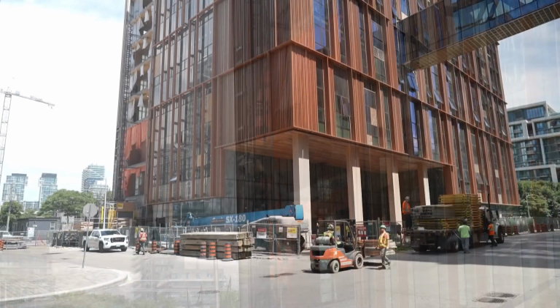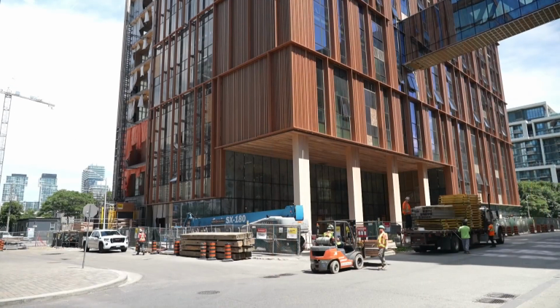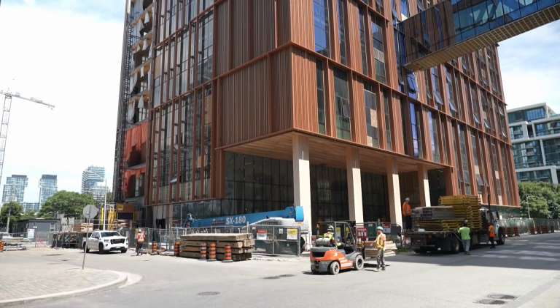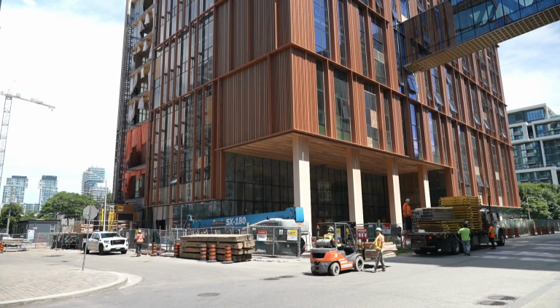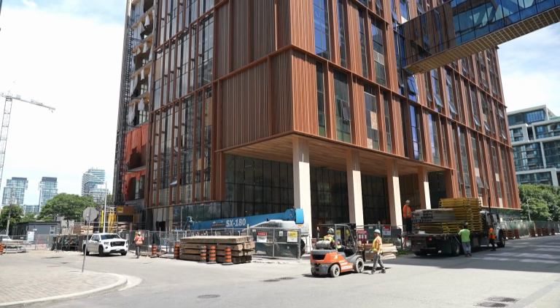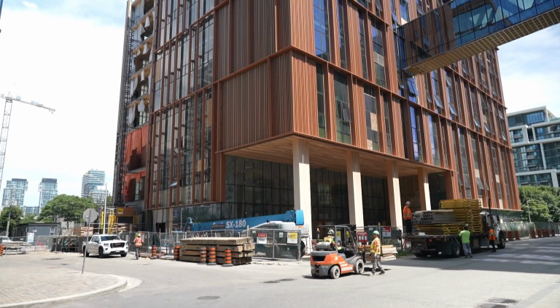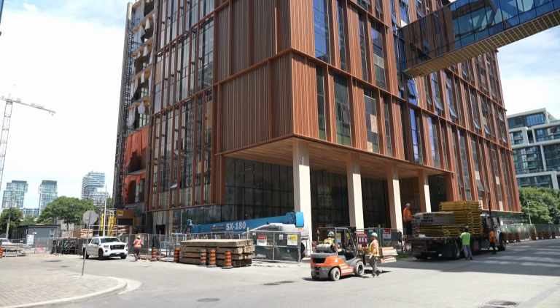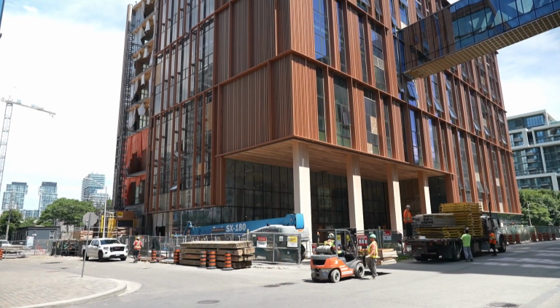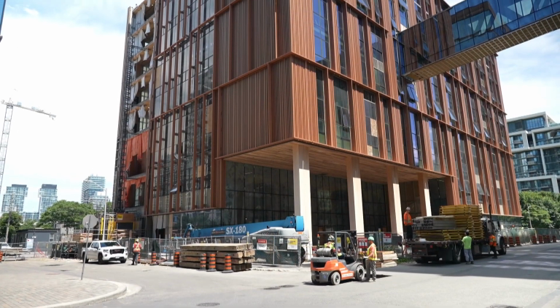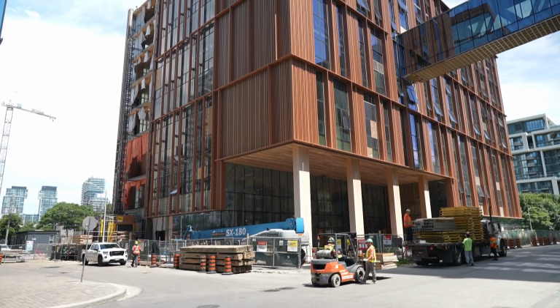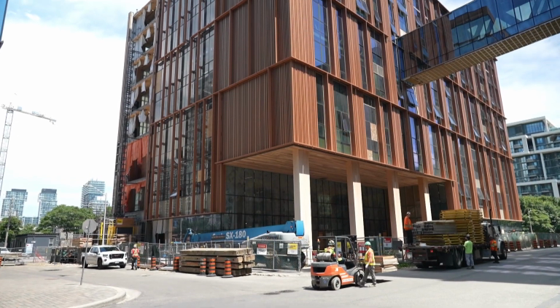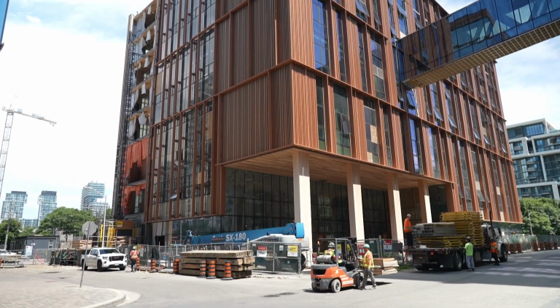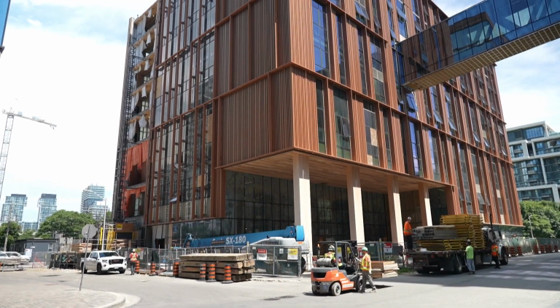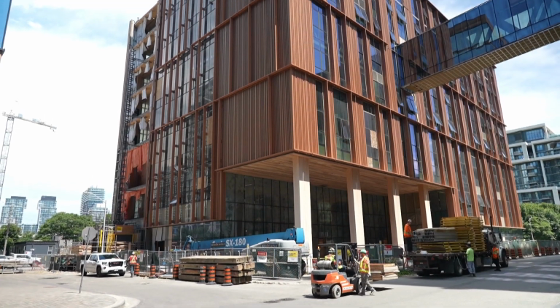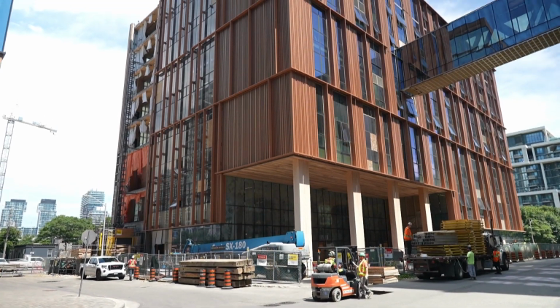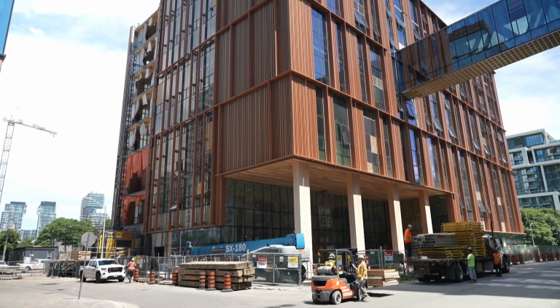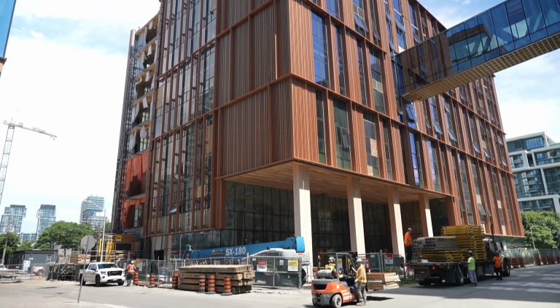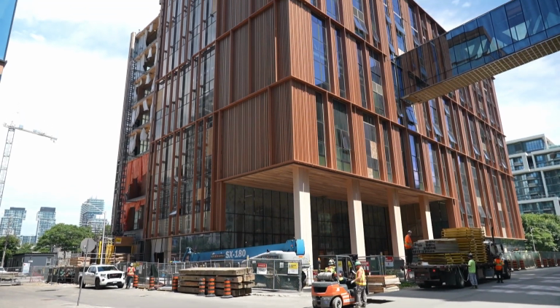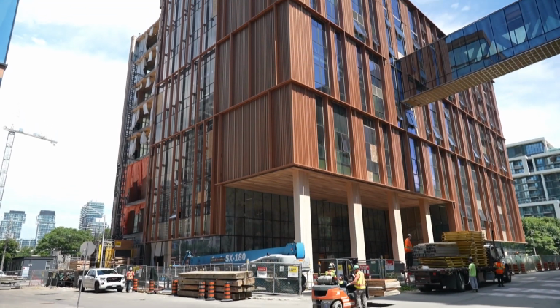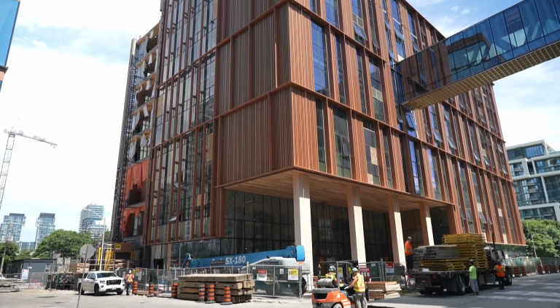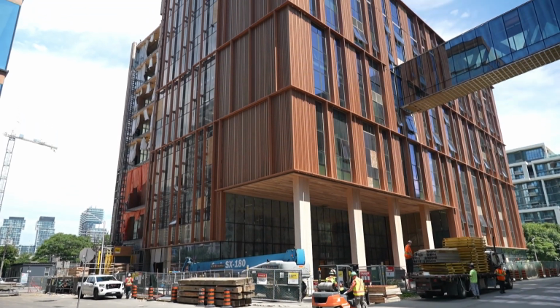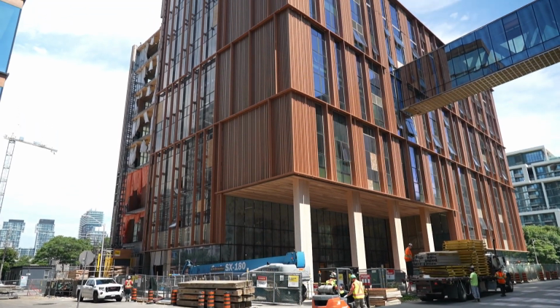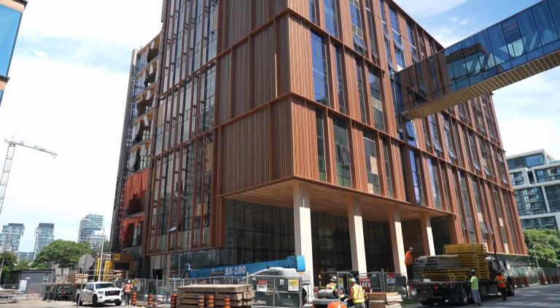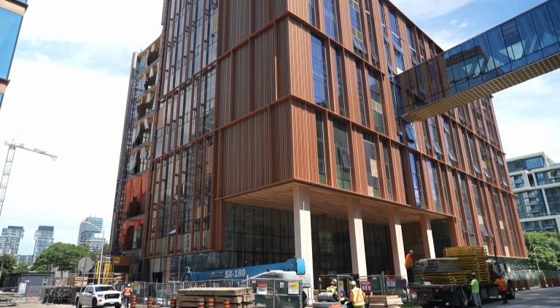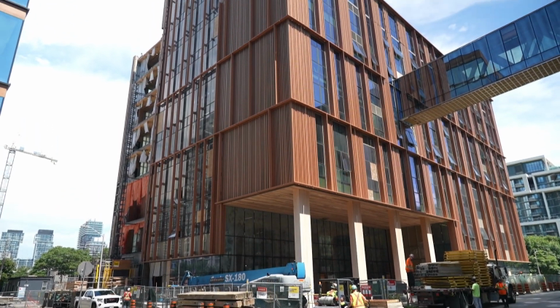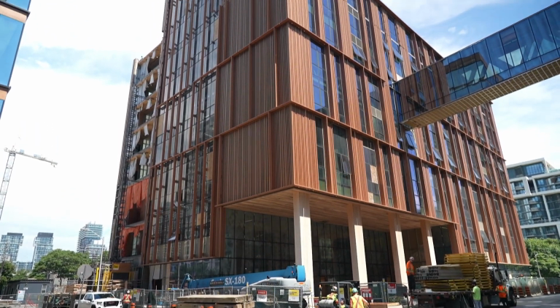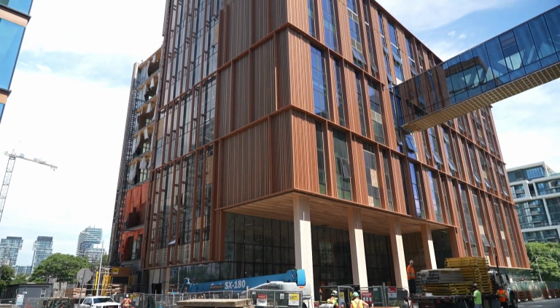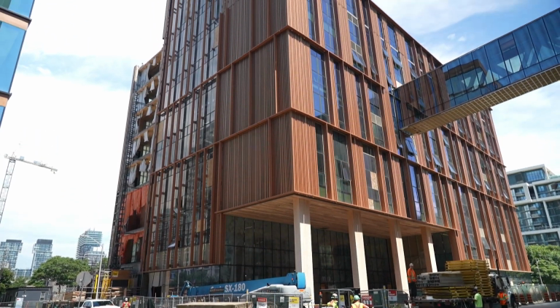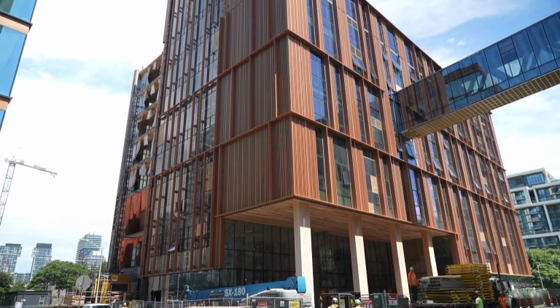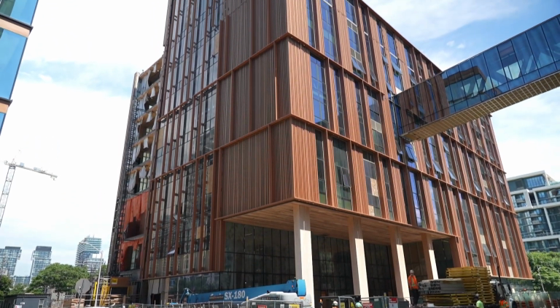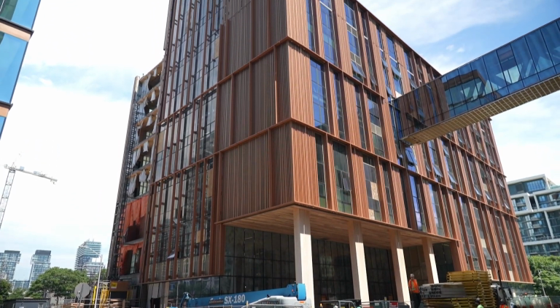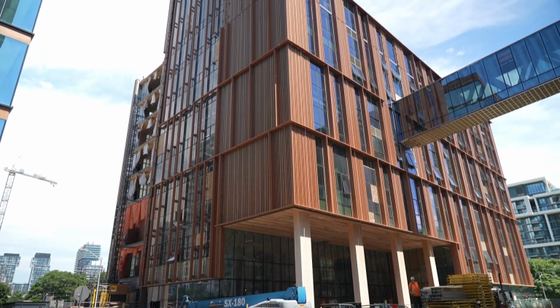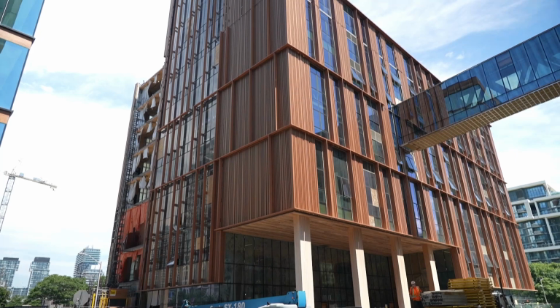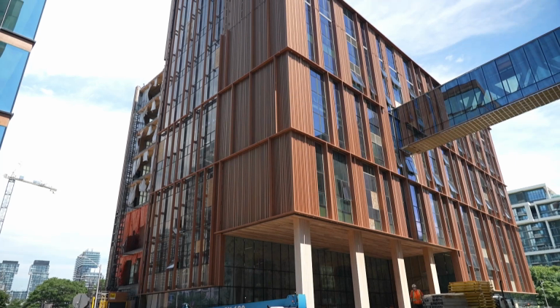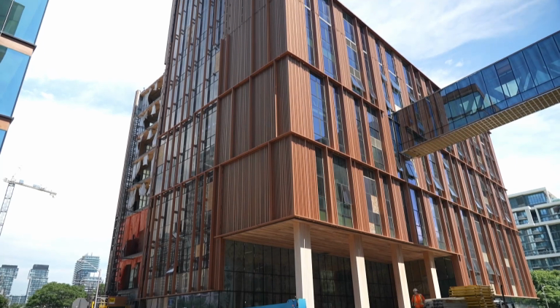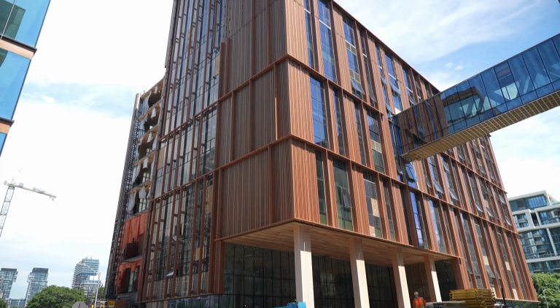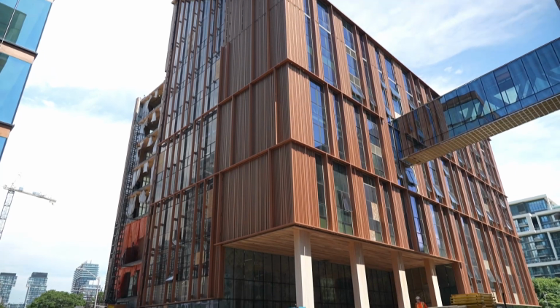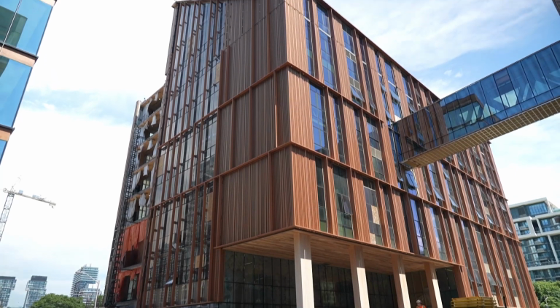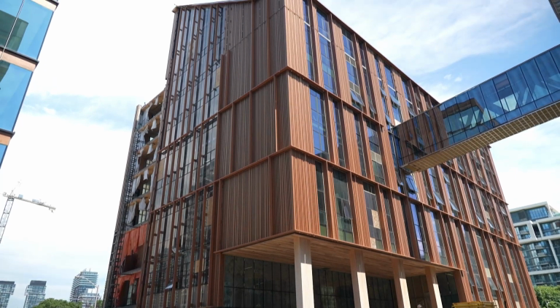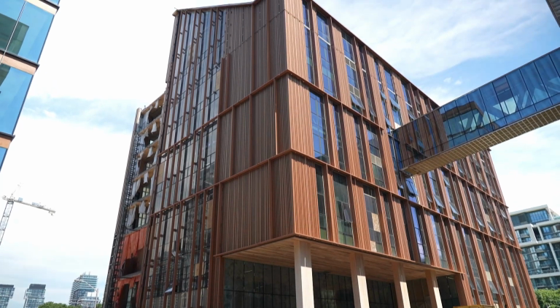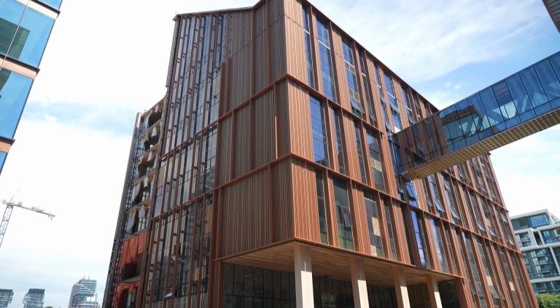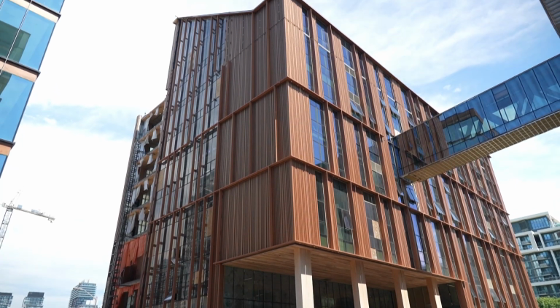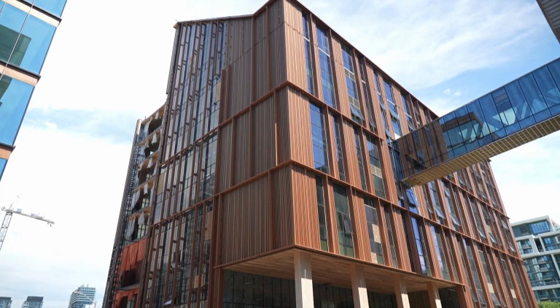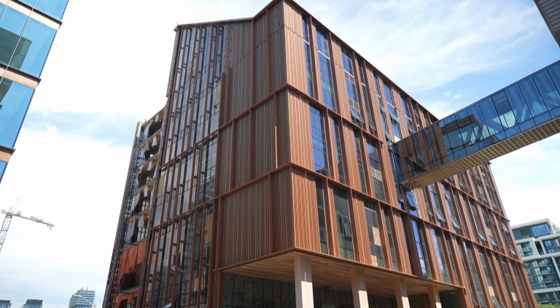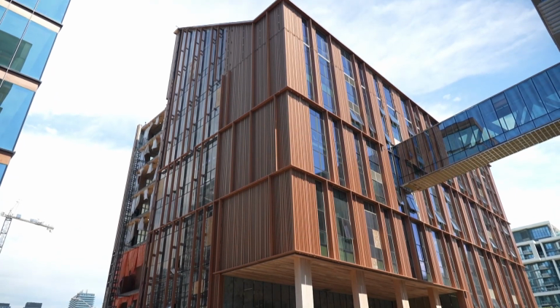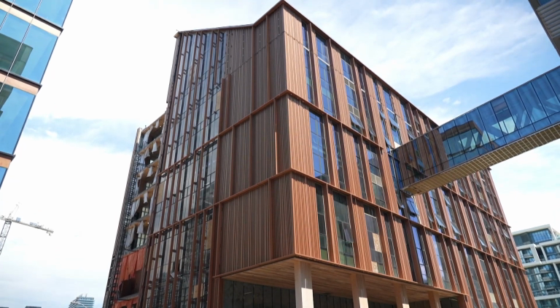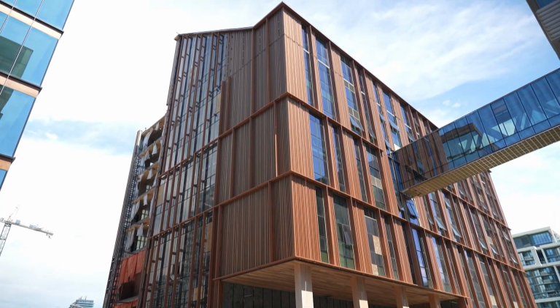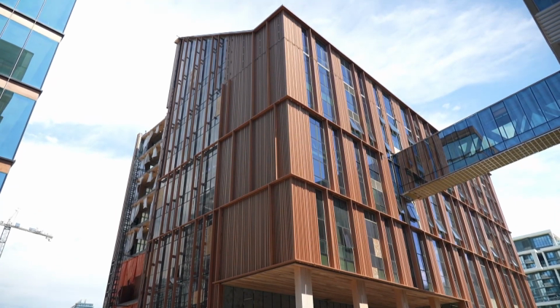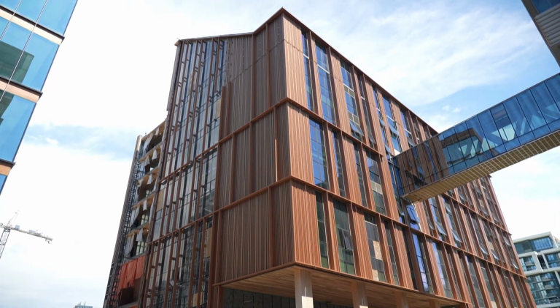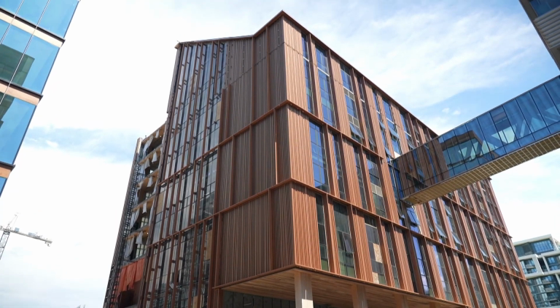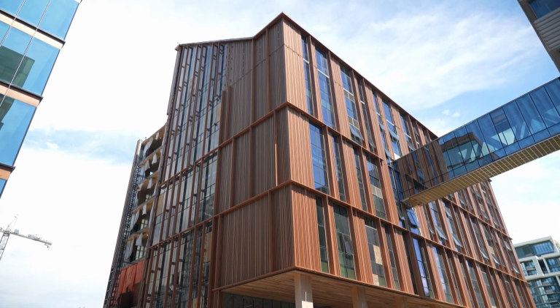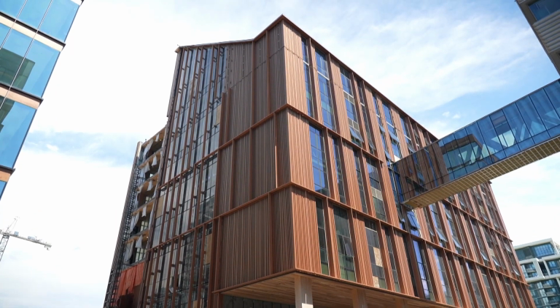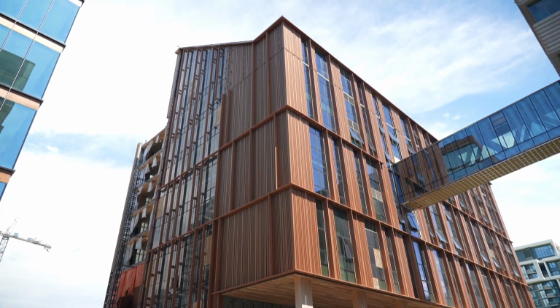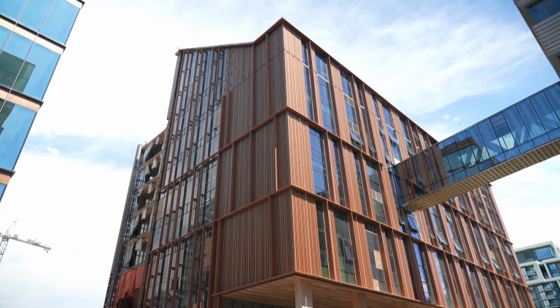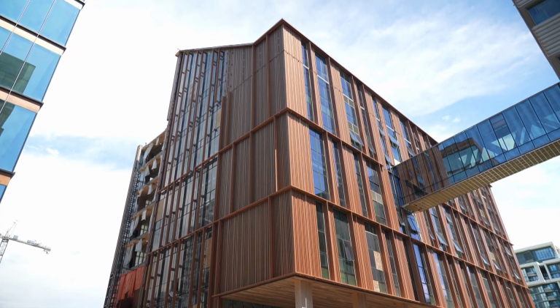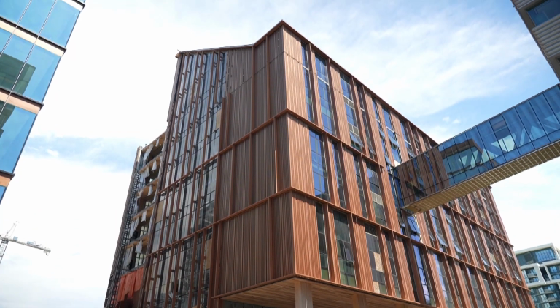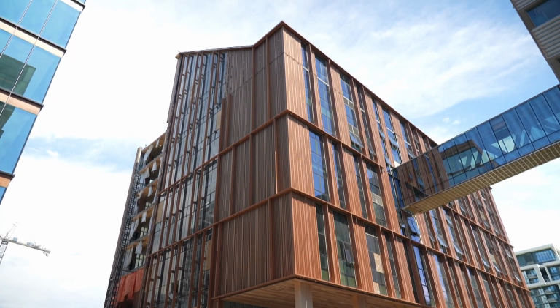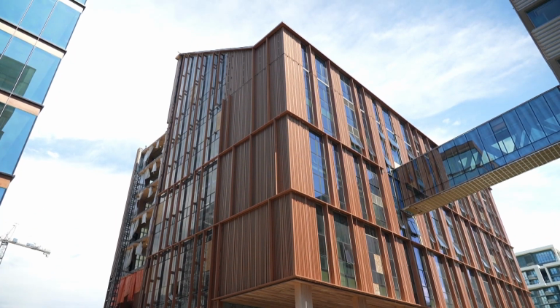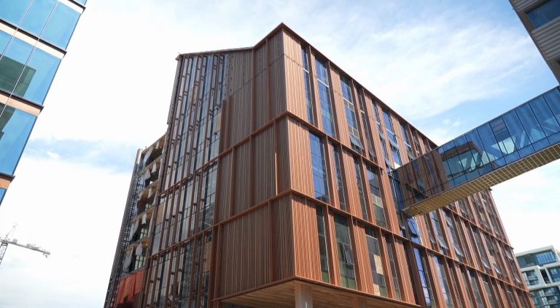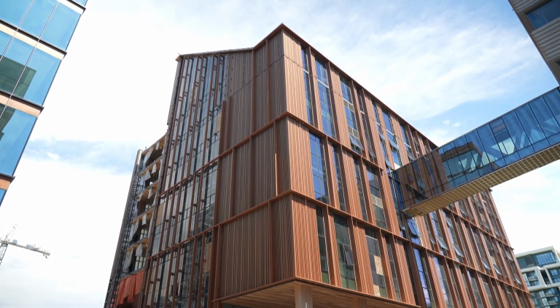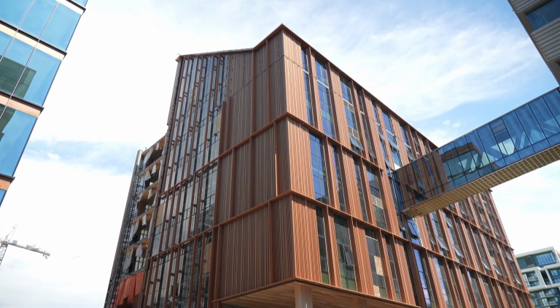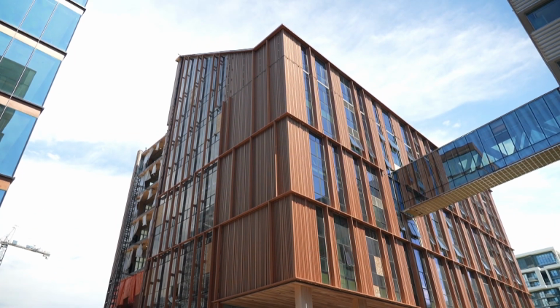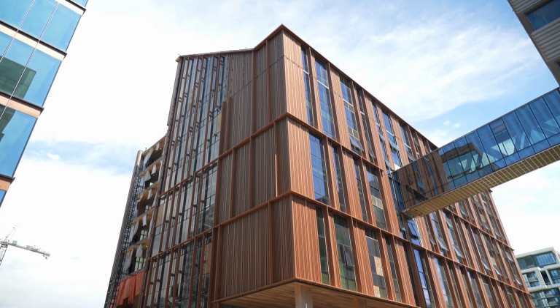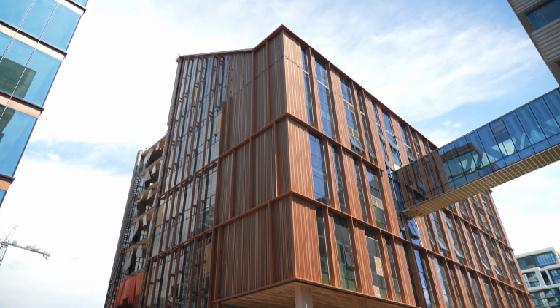Construction is set to wrap at the end of this year, with plans to open the building in 2025. Talia Ricci, CBC News, Toronto.